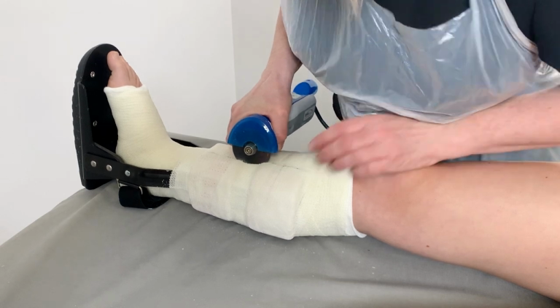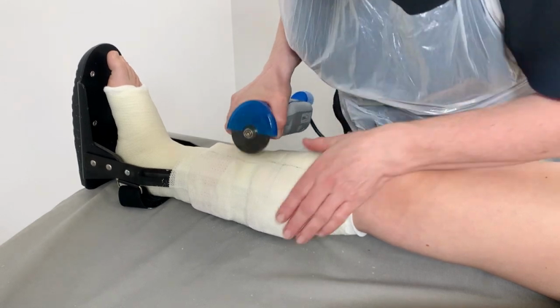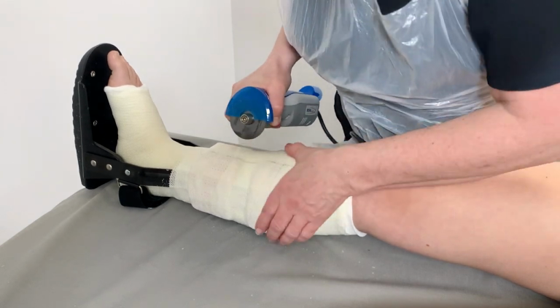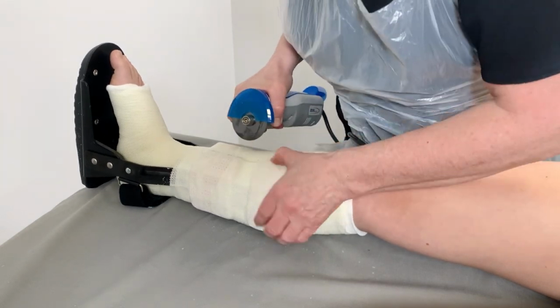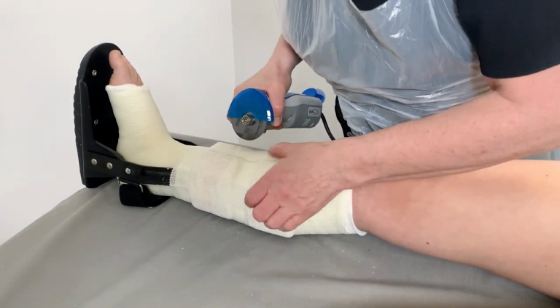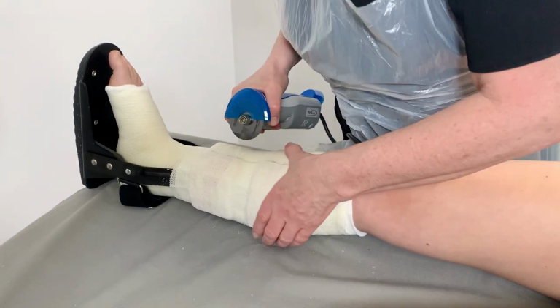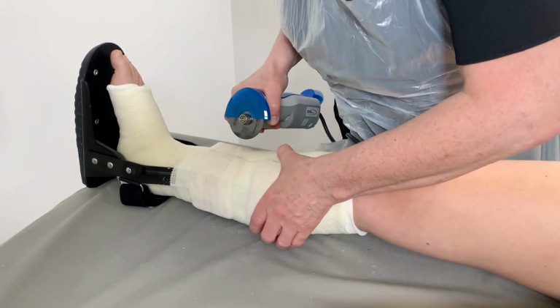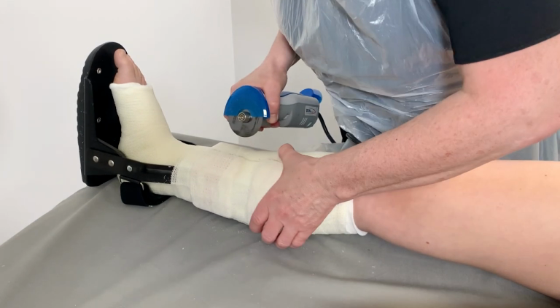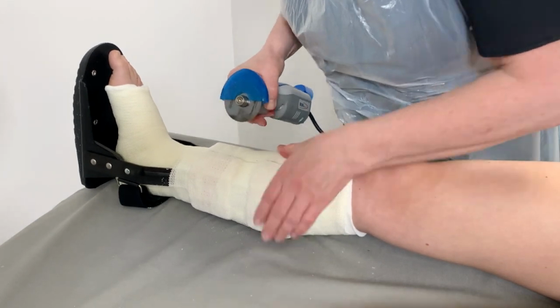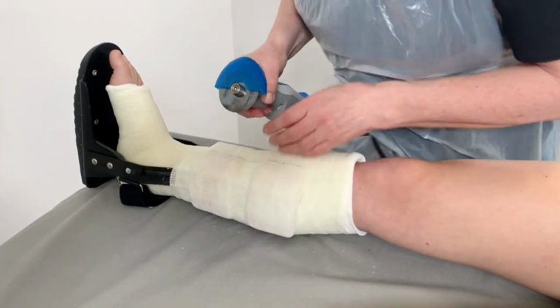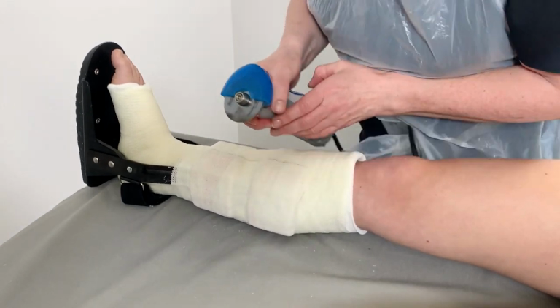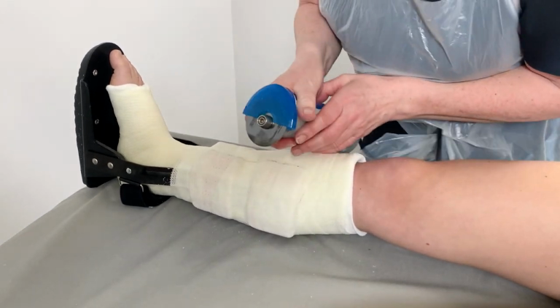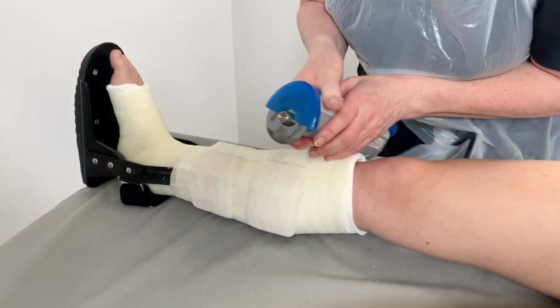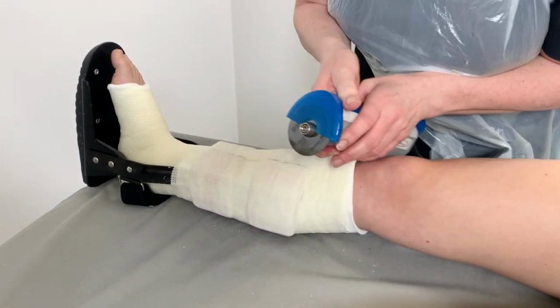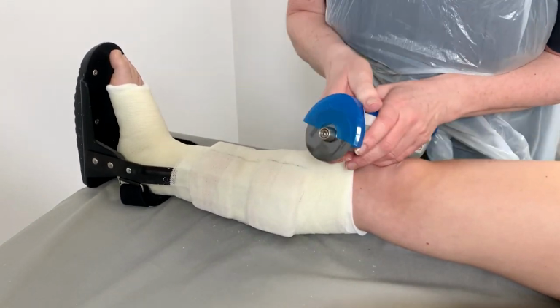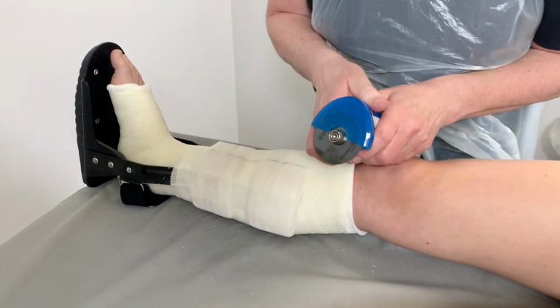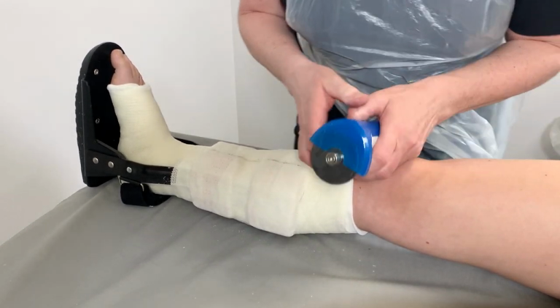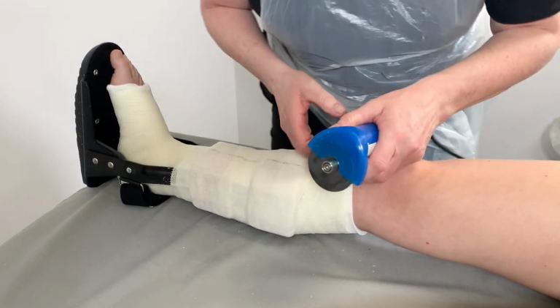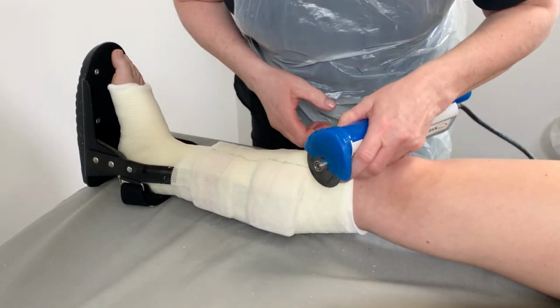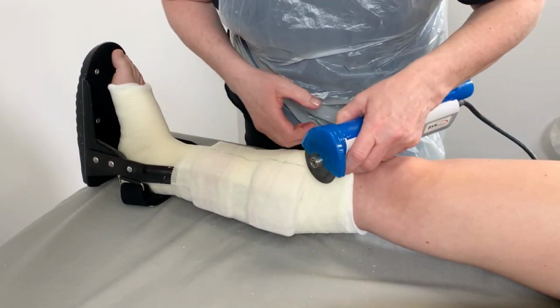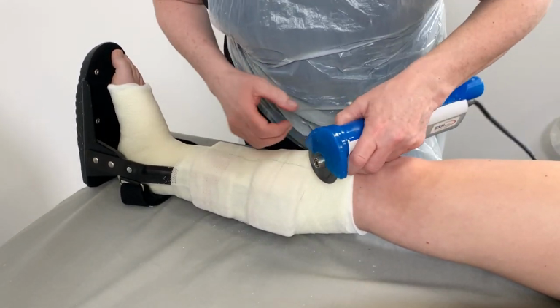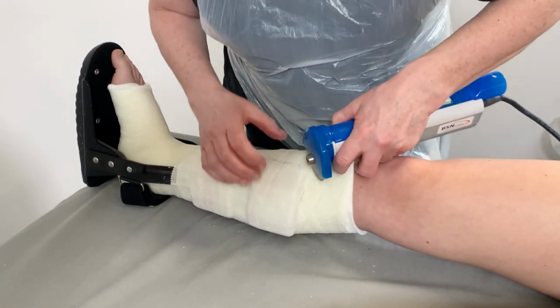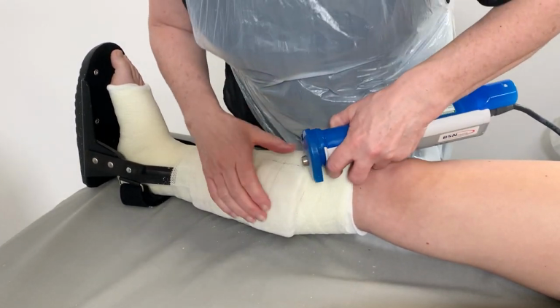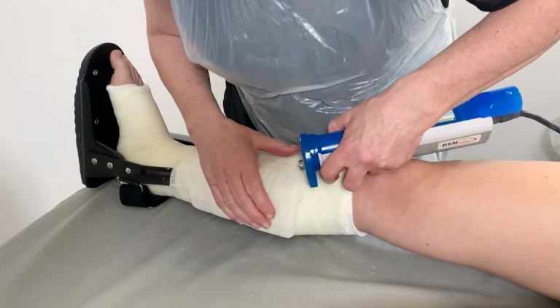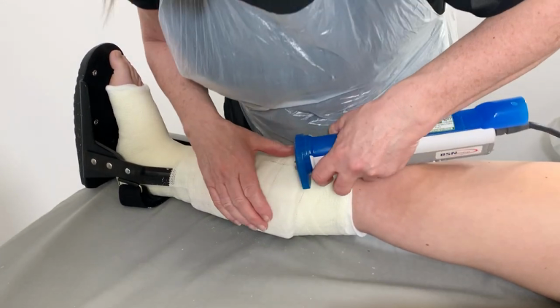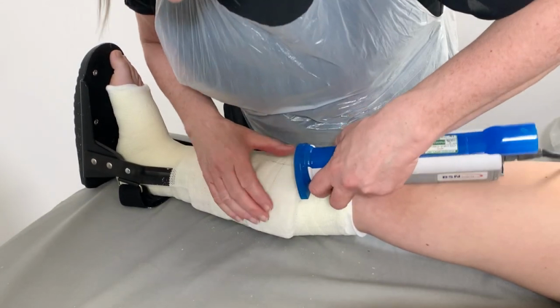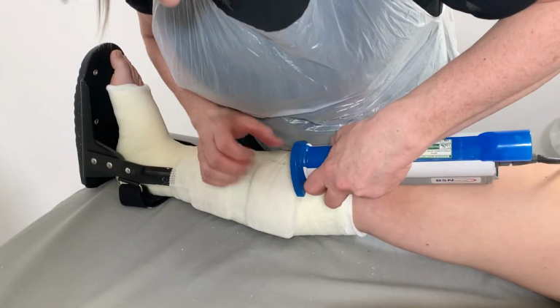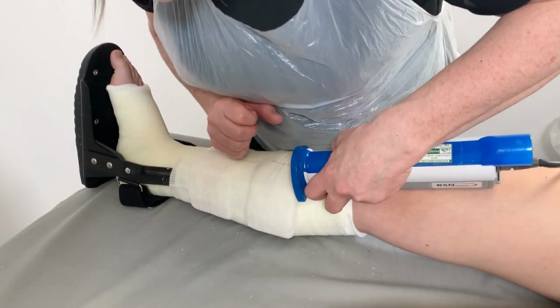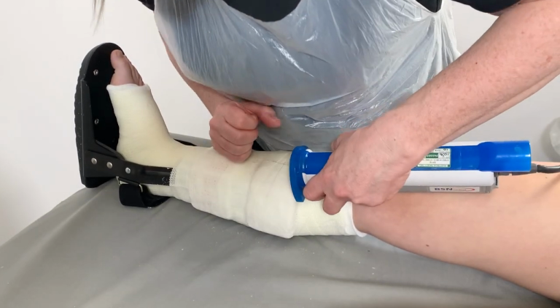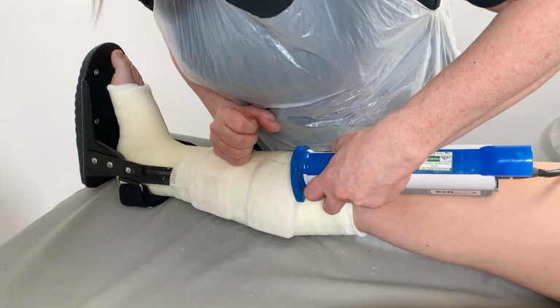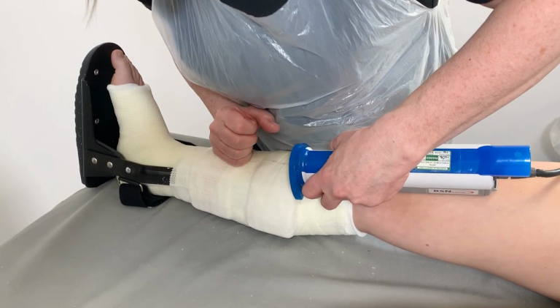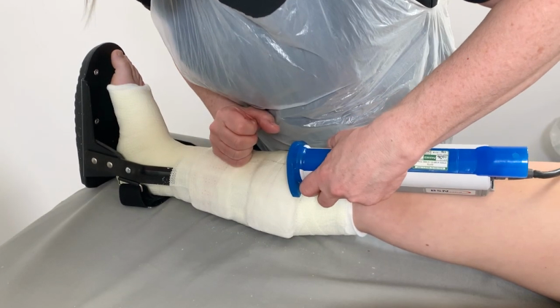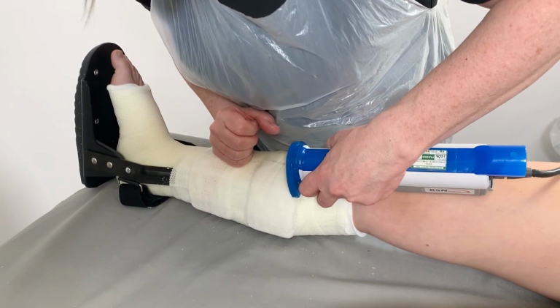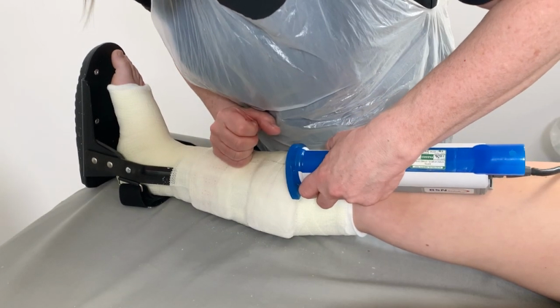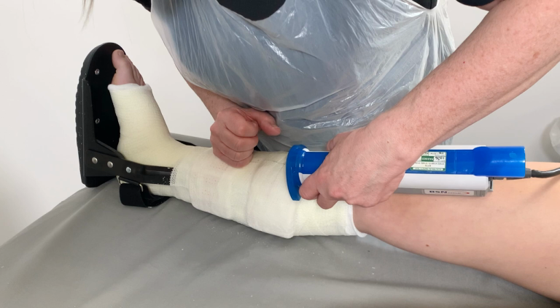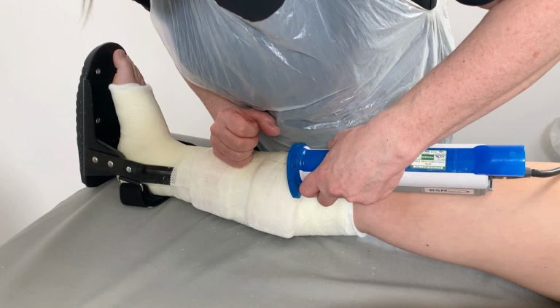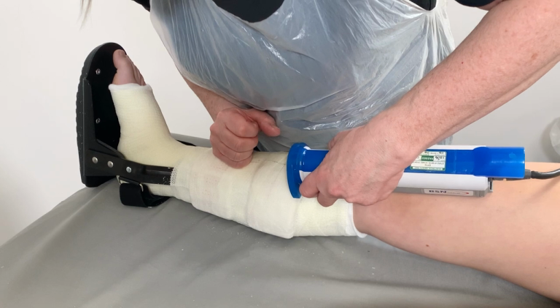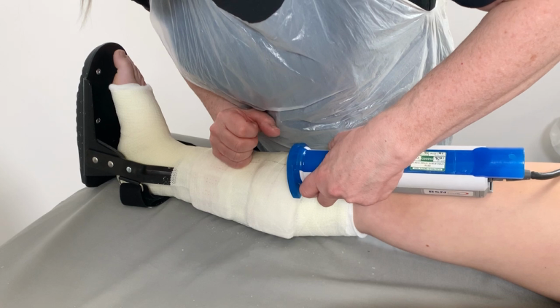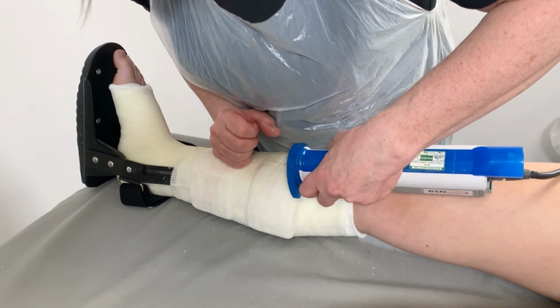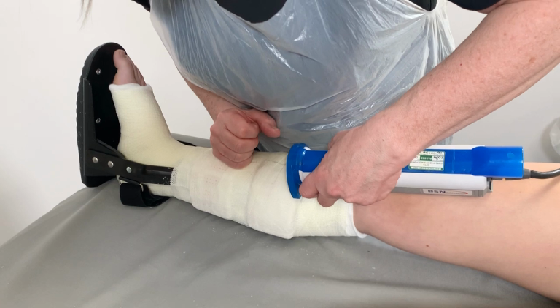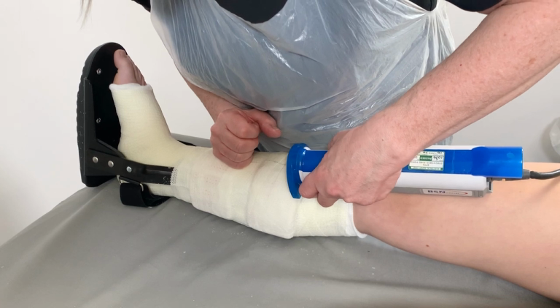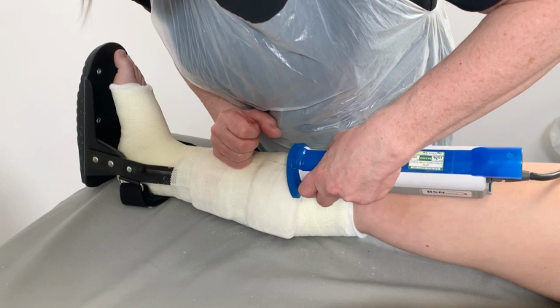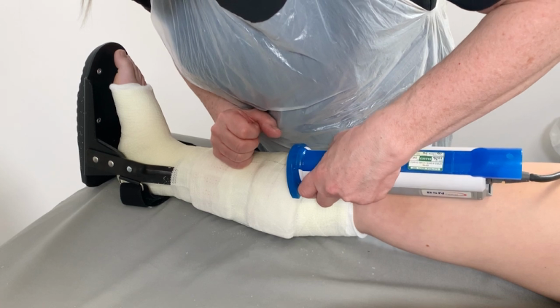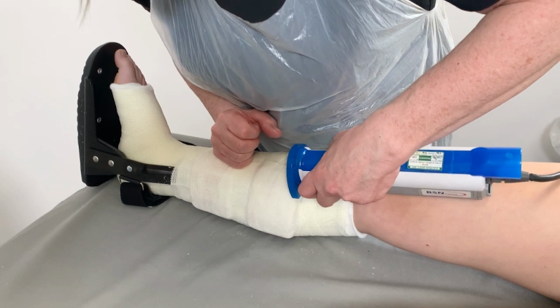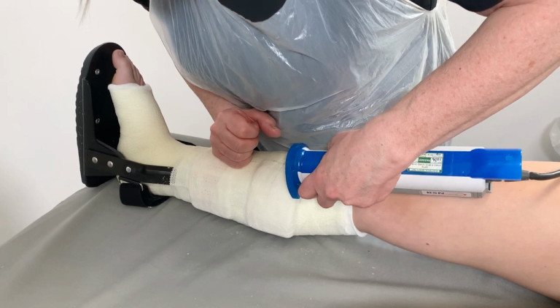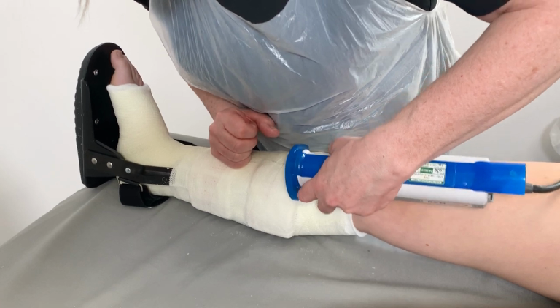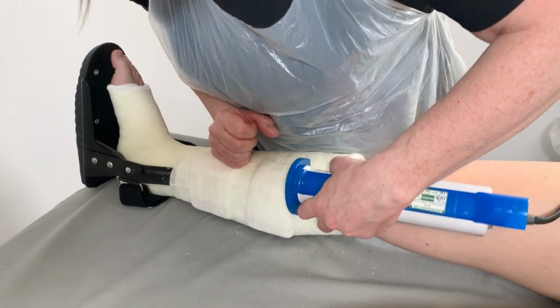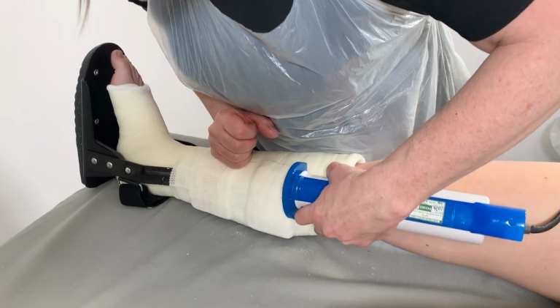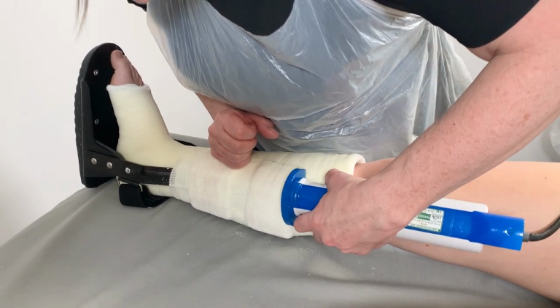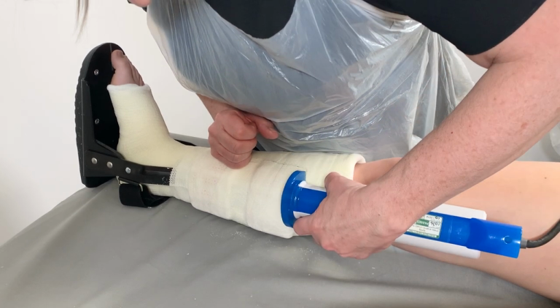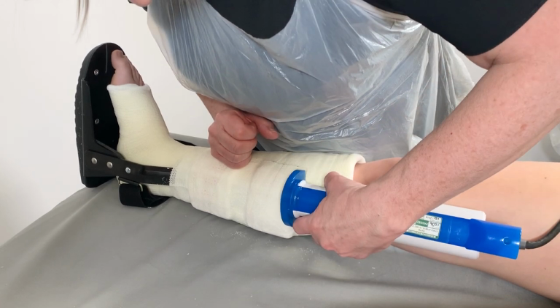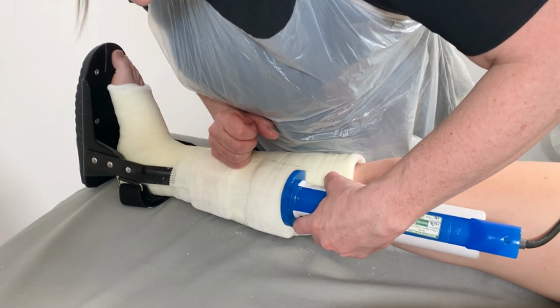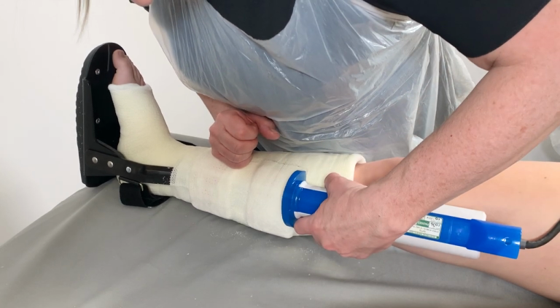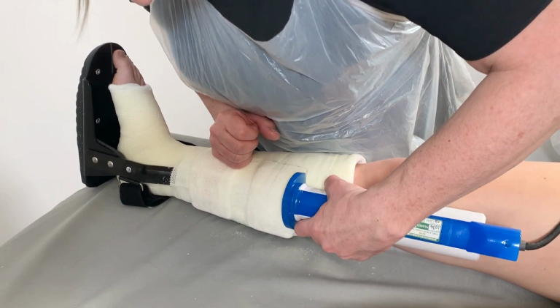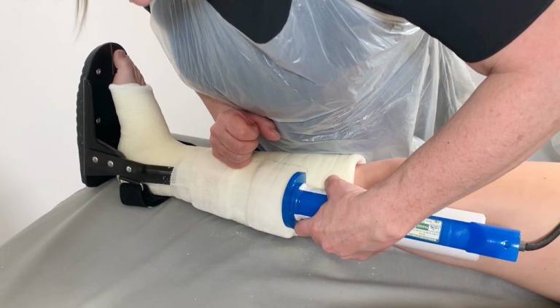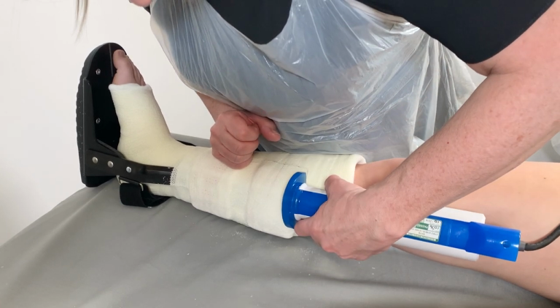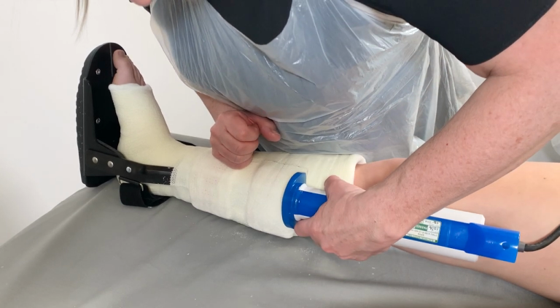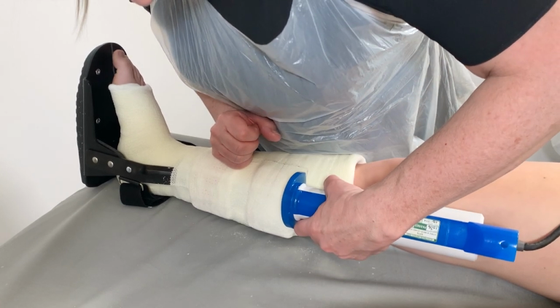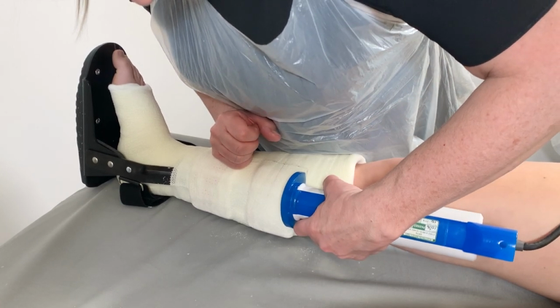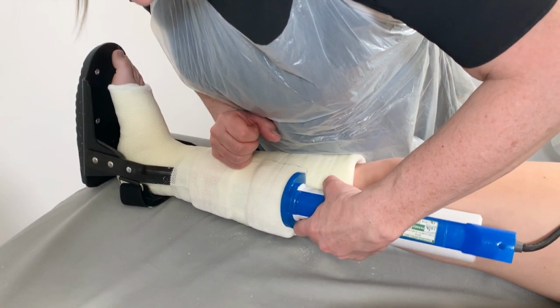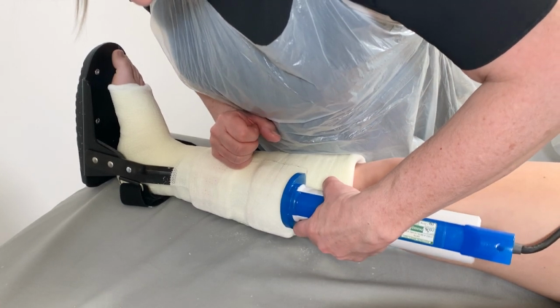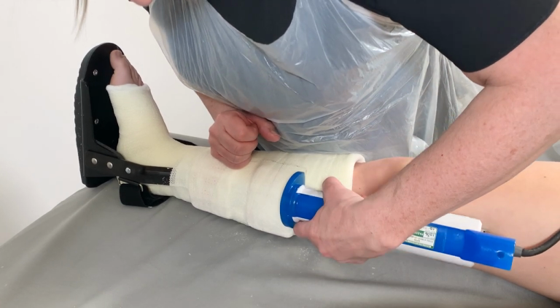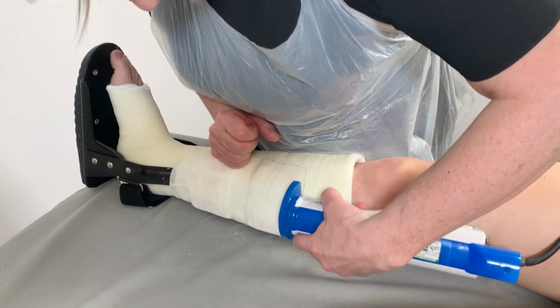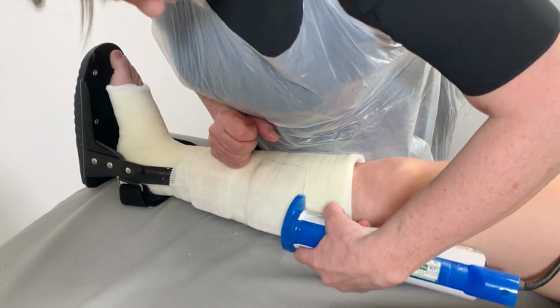To remove the Bowler Walker from the cast, cut around the headplates. If required, replacement headplates are available to order.